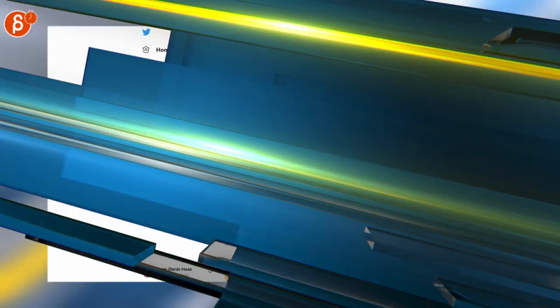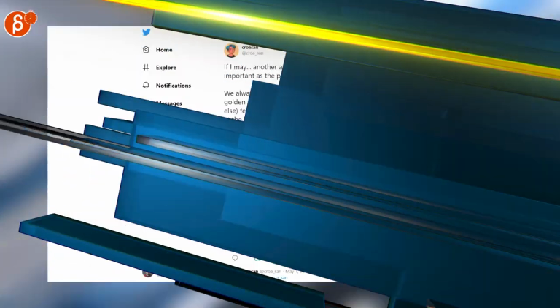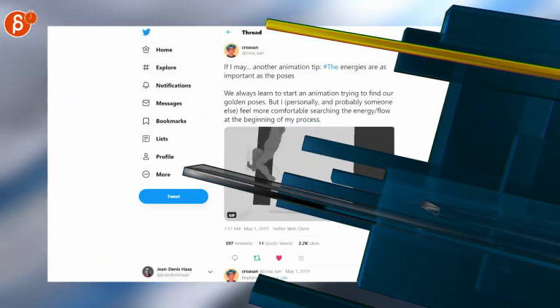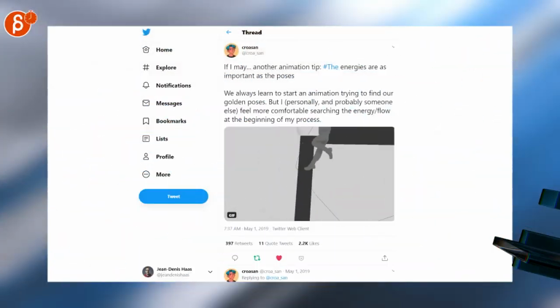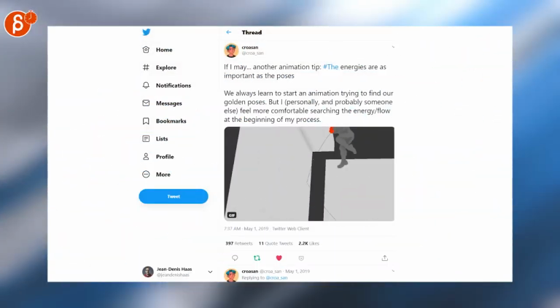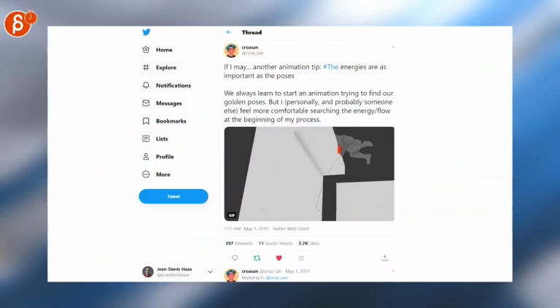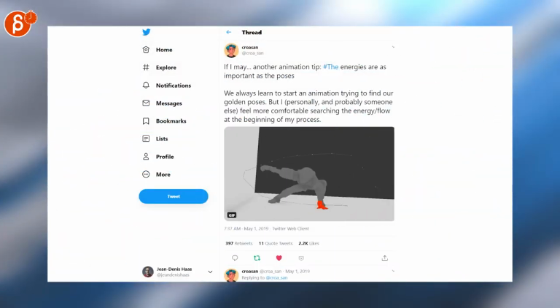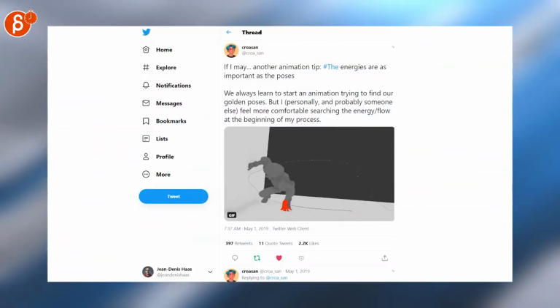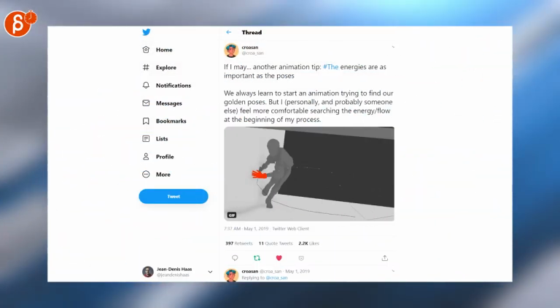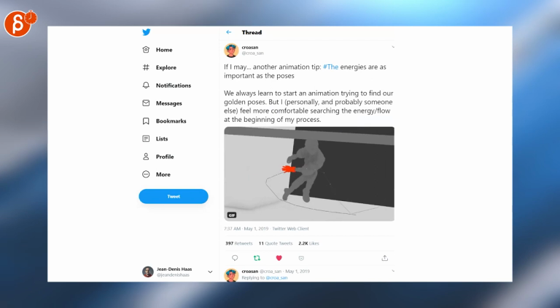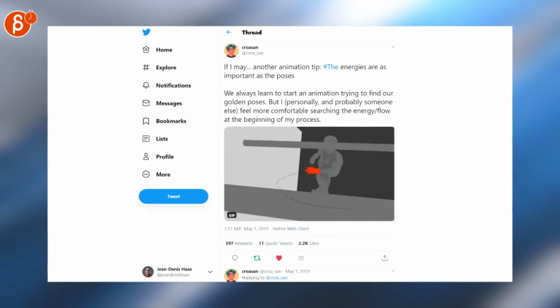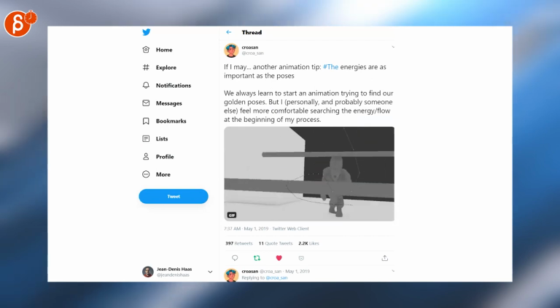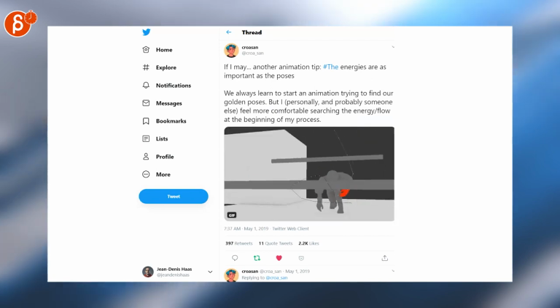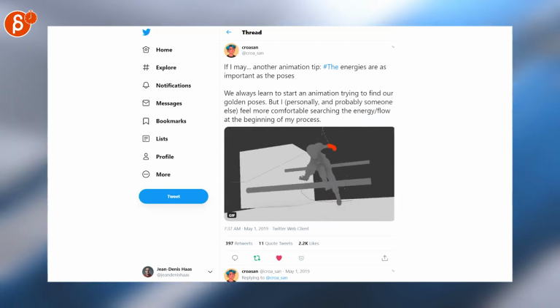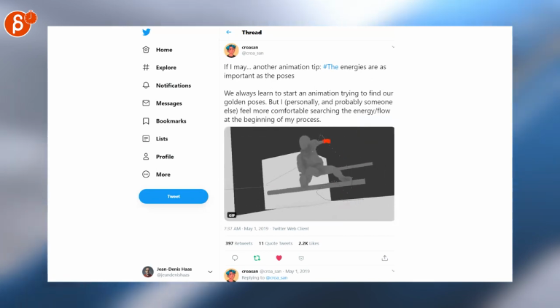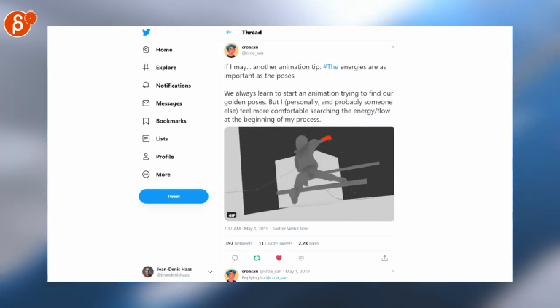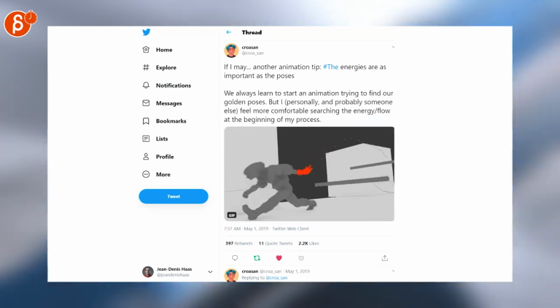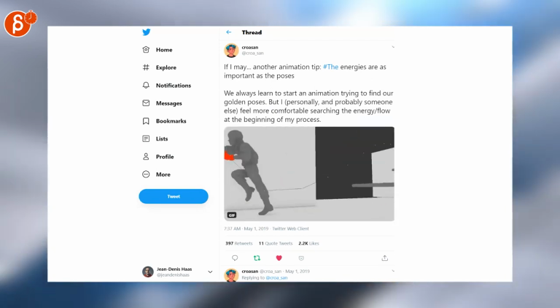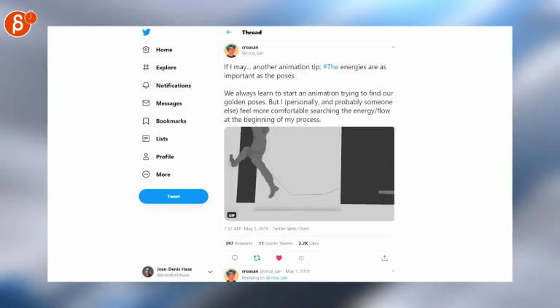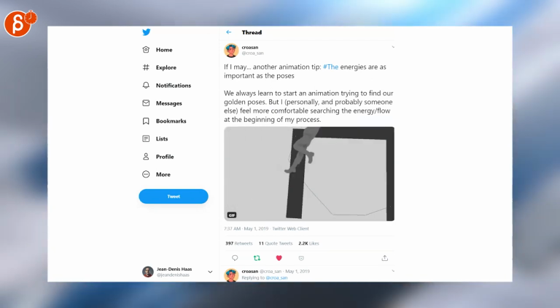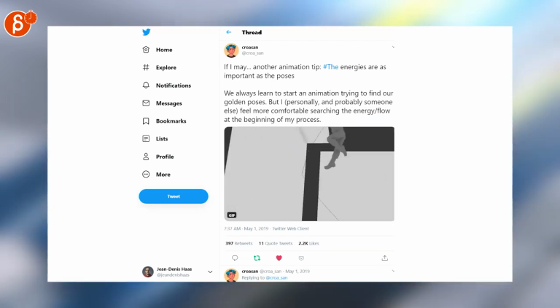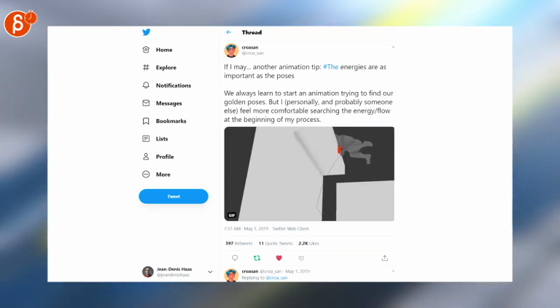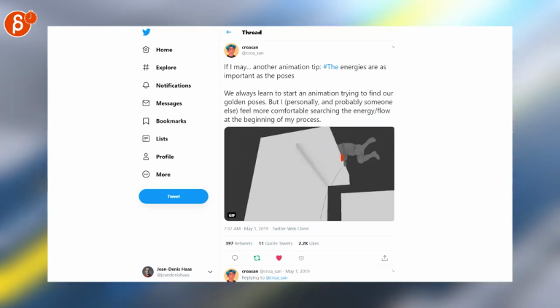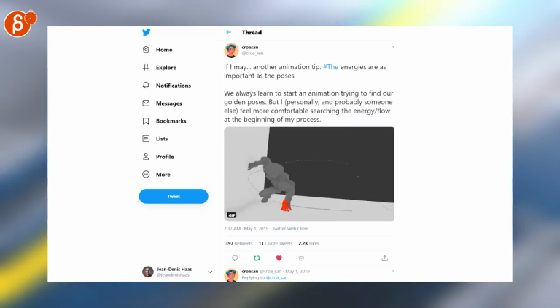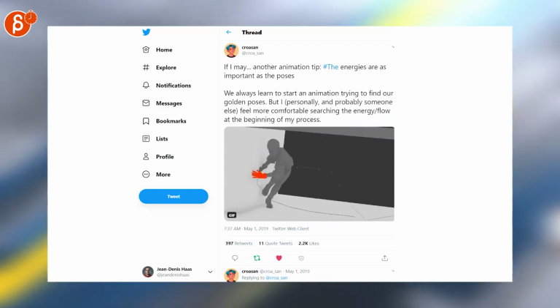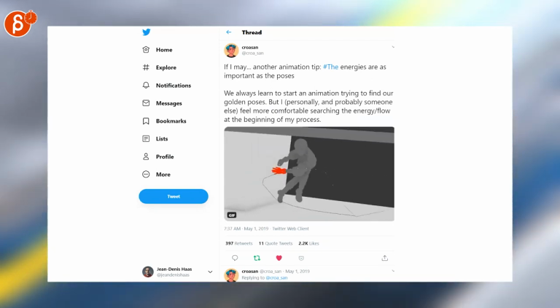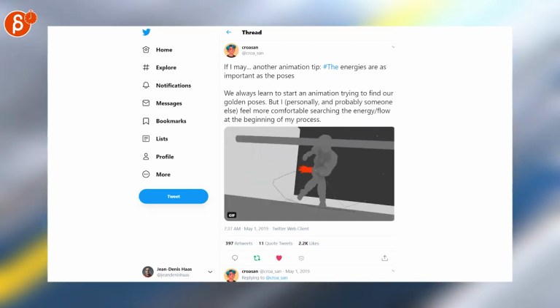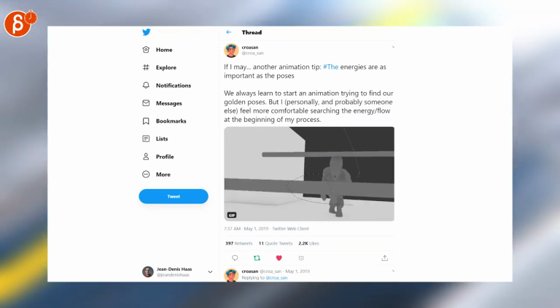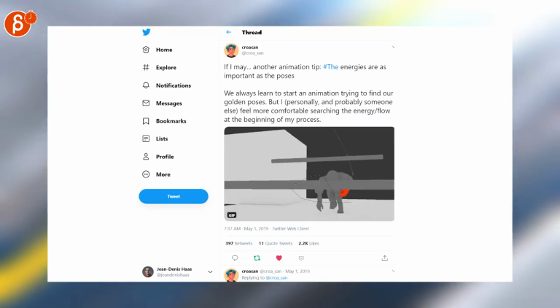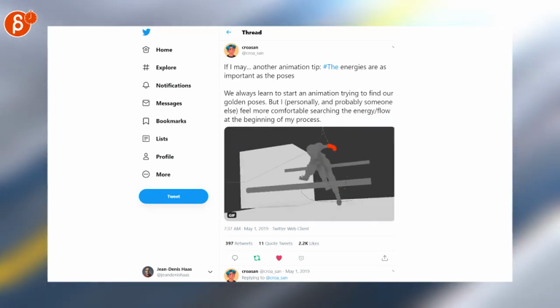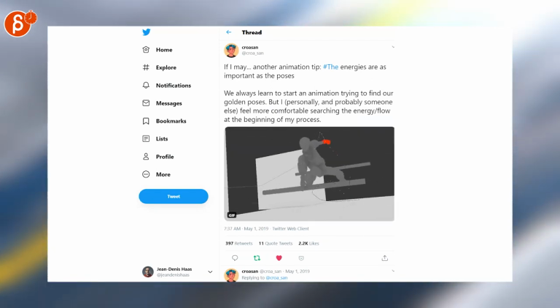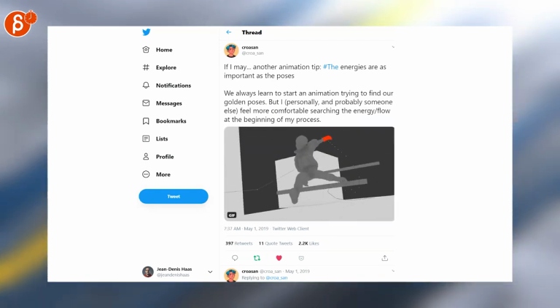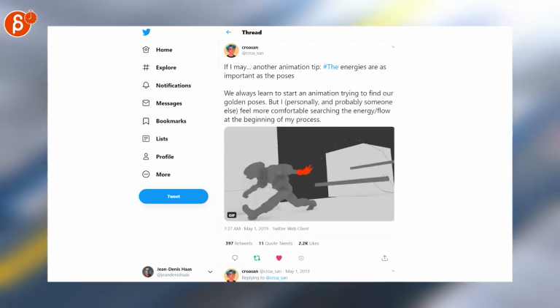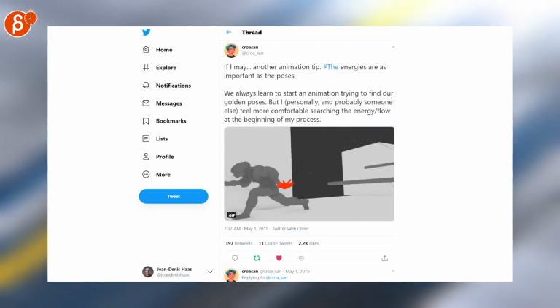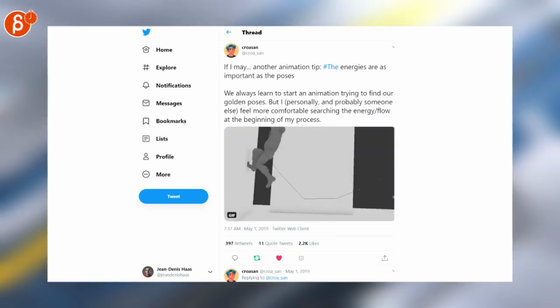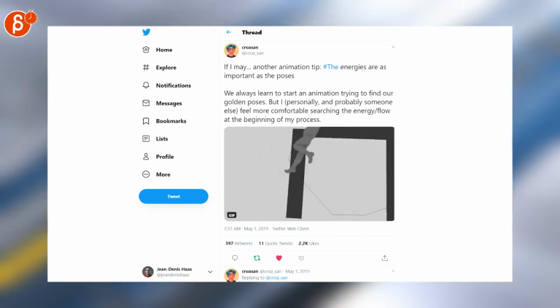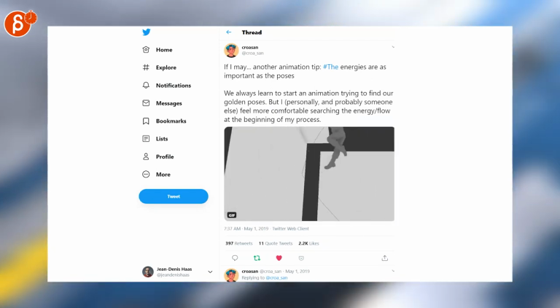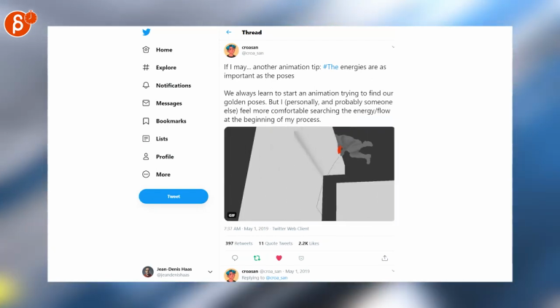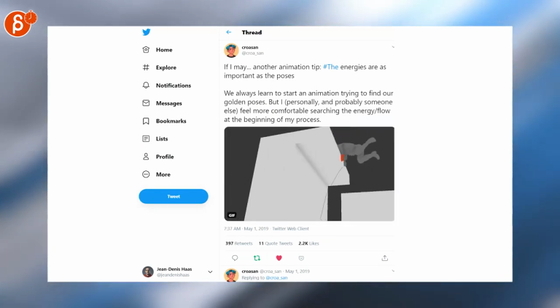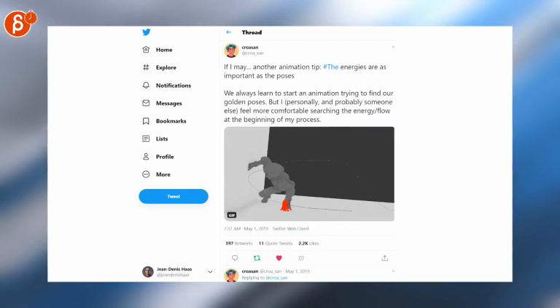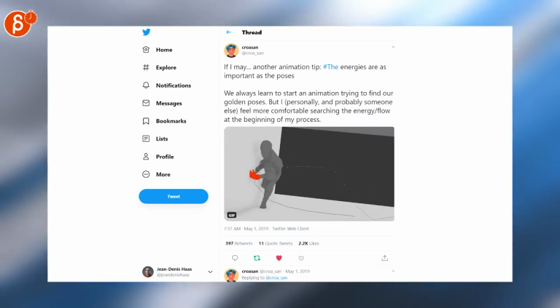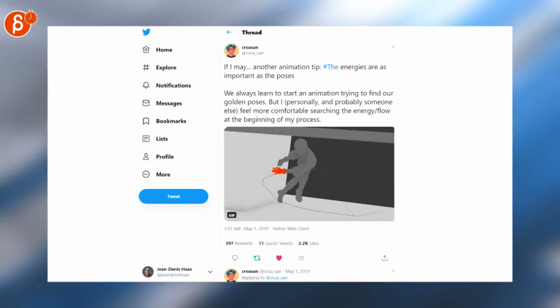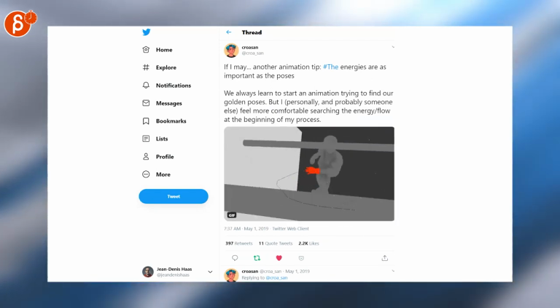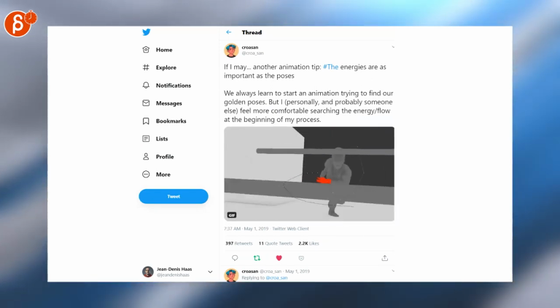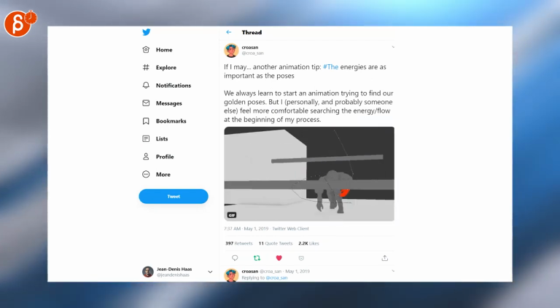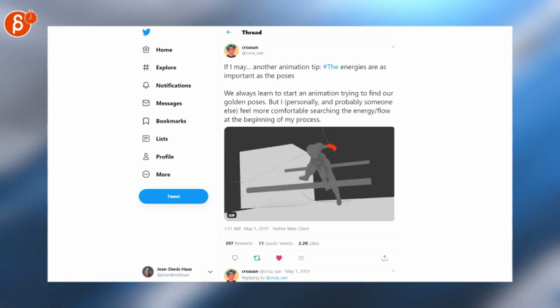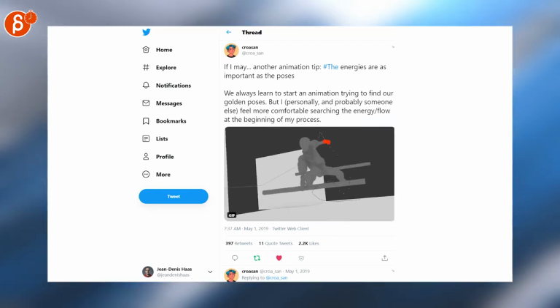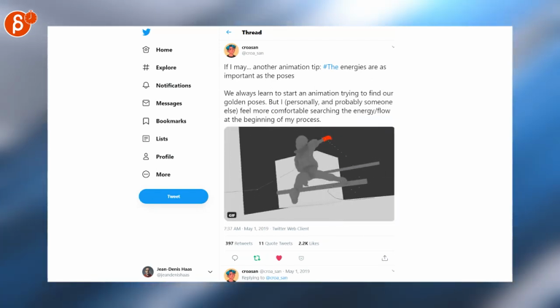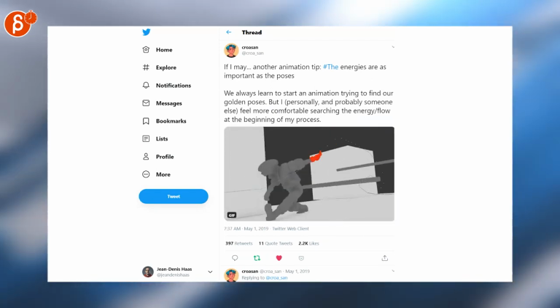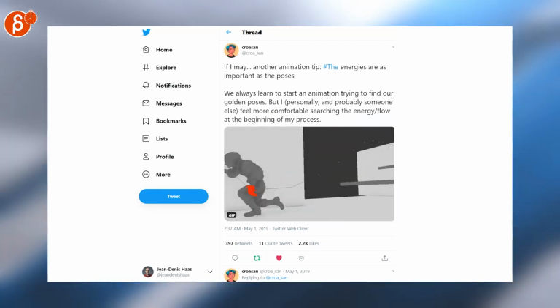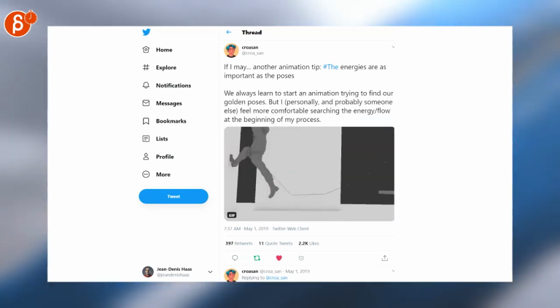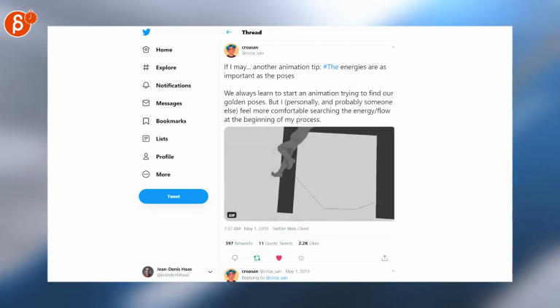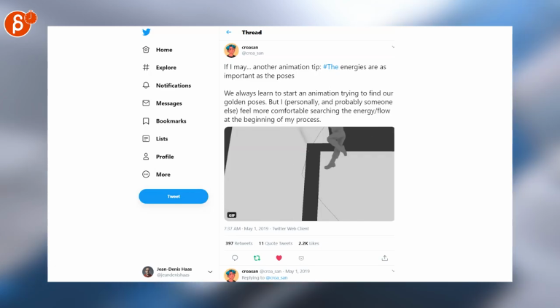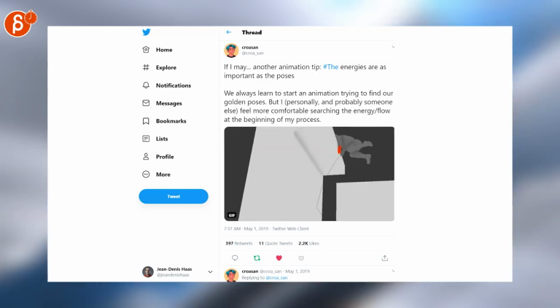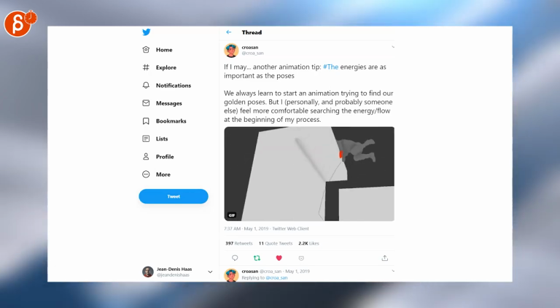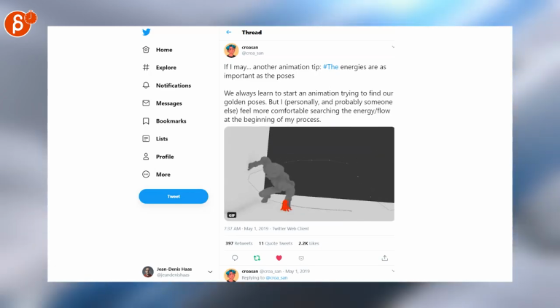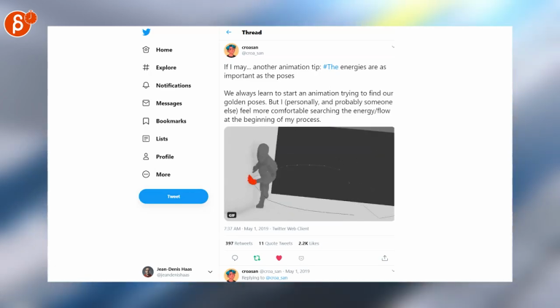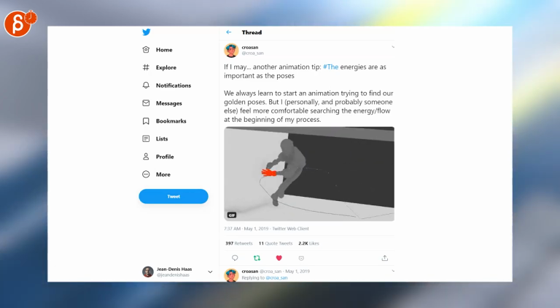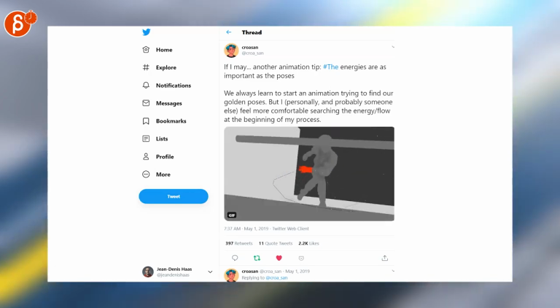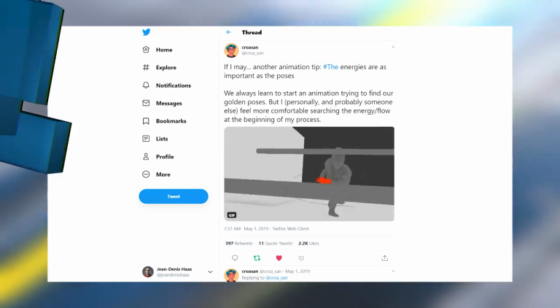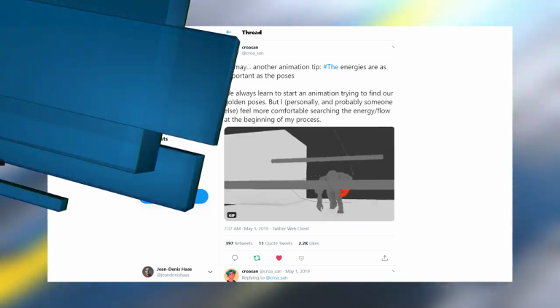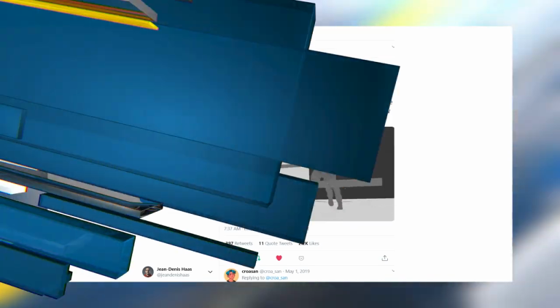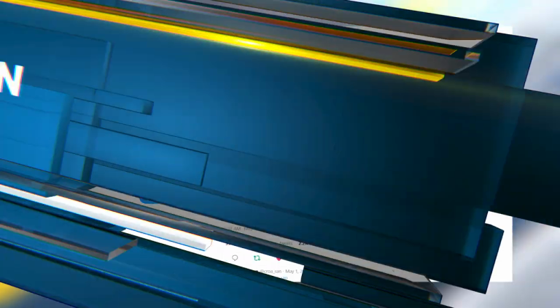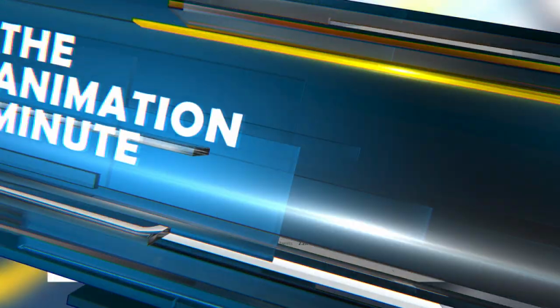Speaking of very cool, this is also cool. The tip about energy — what is the energy flow in your shot? What you want to focus on on the body part. Nice presentation as well.